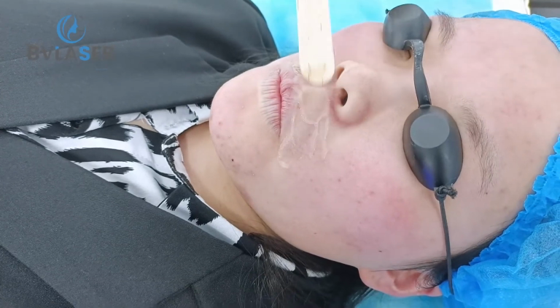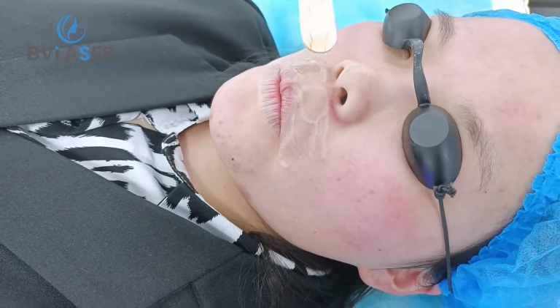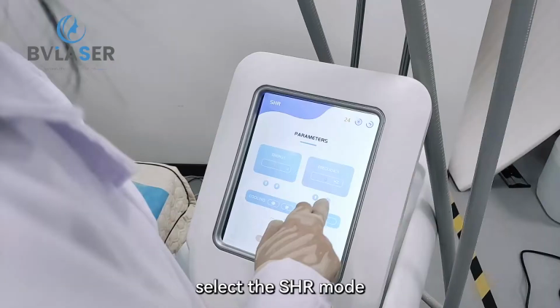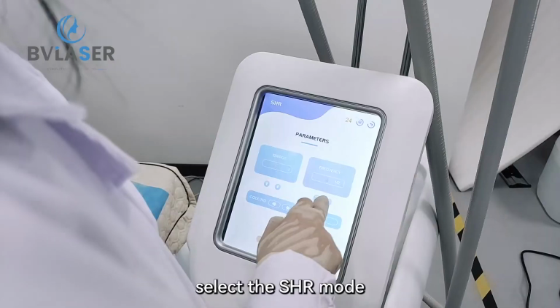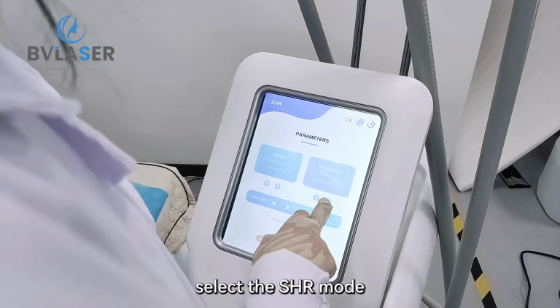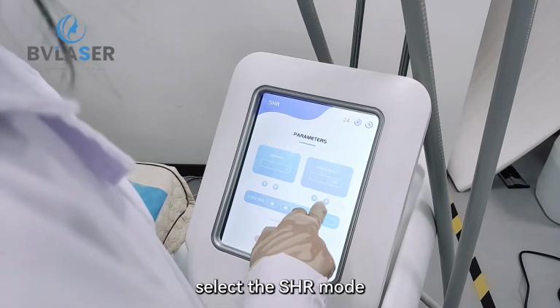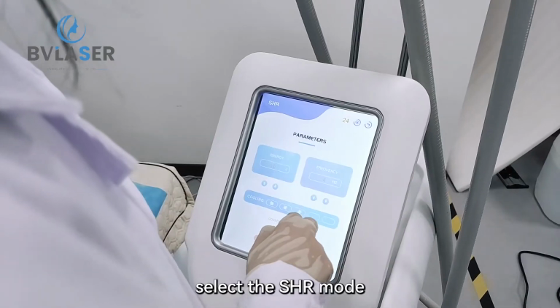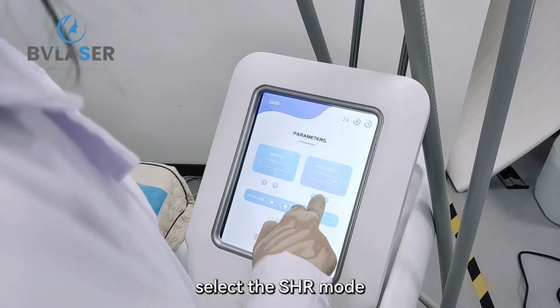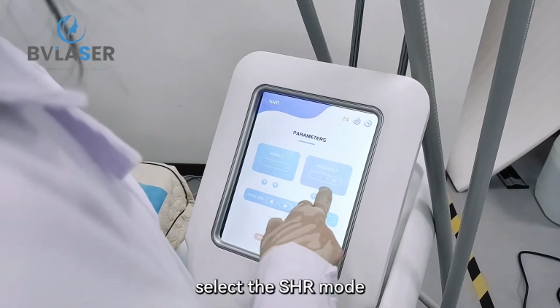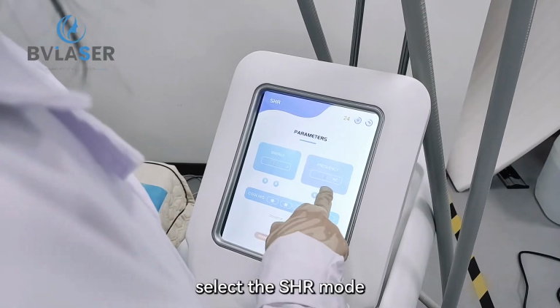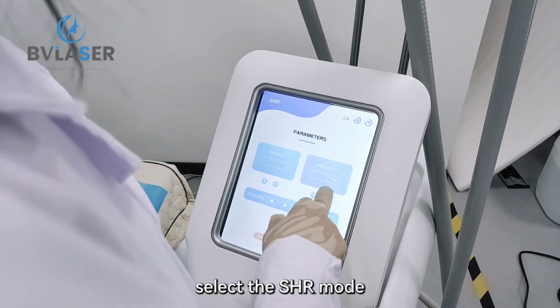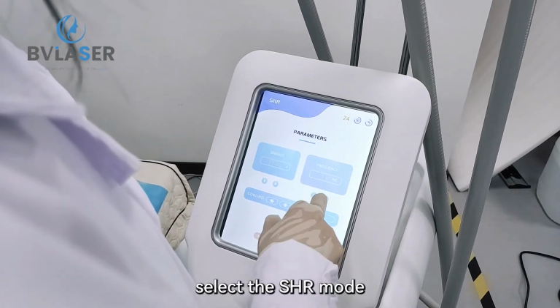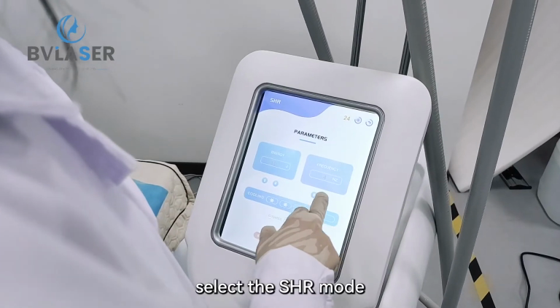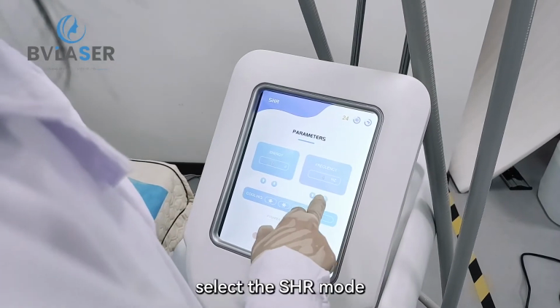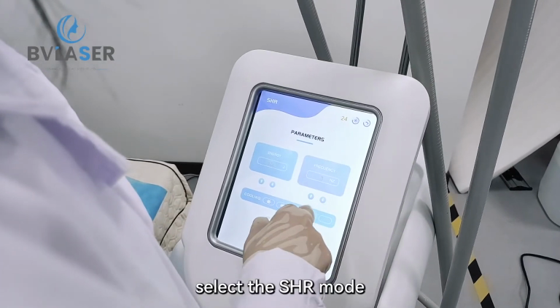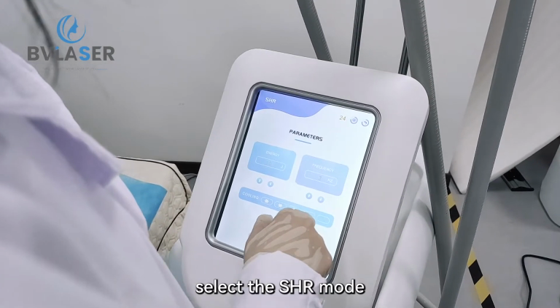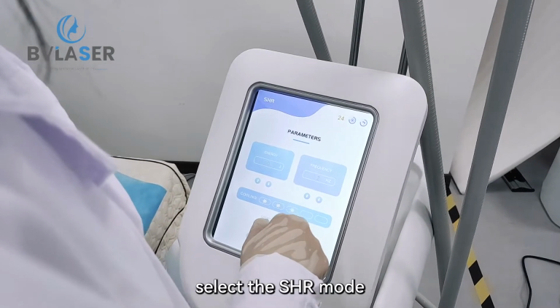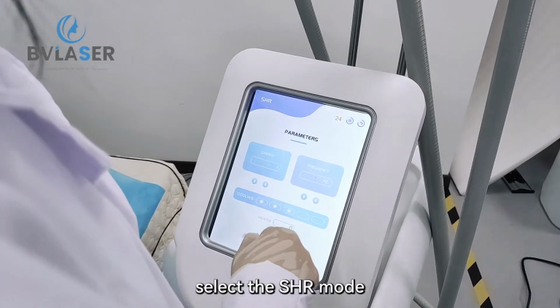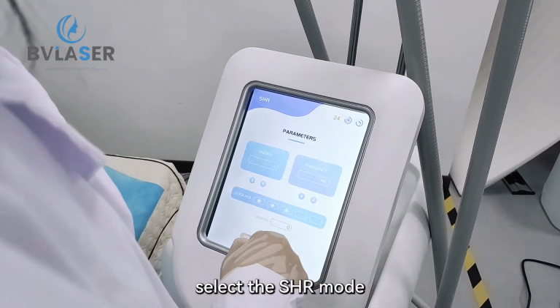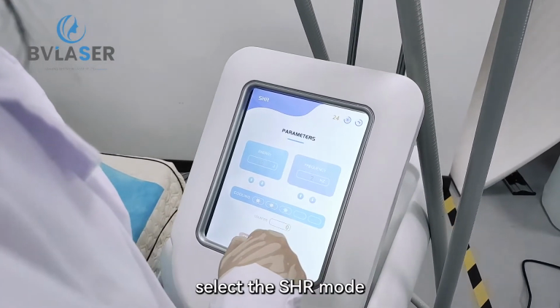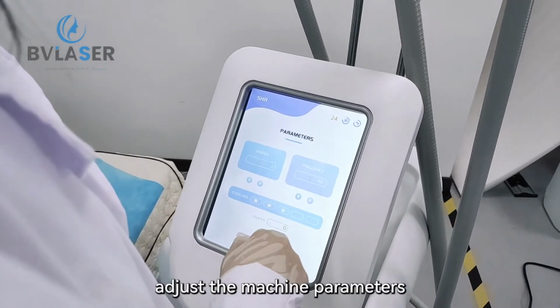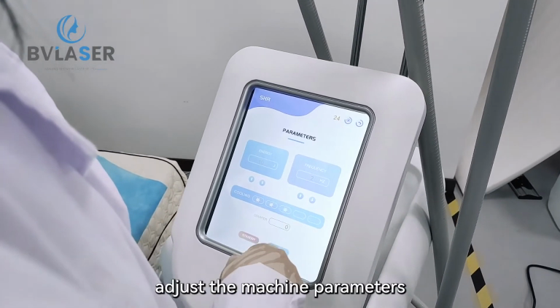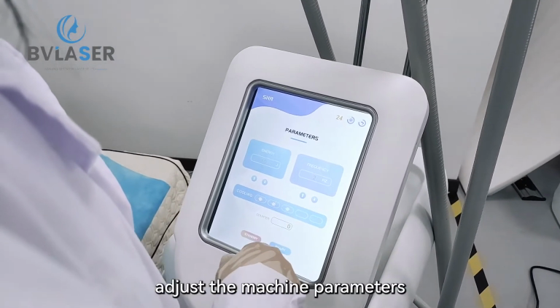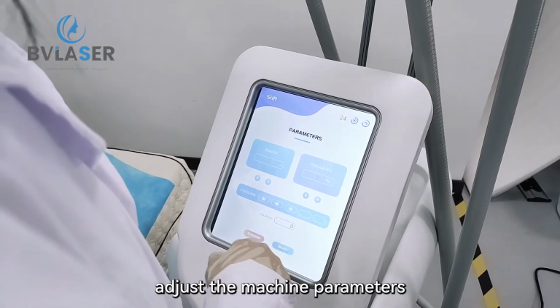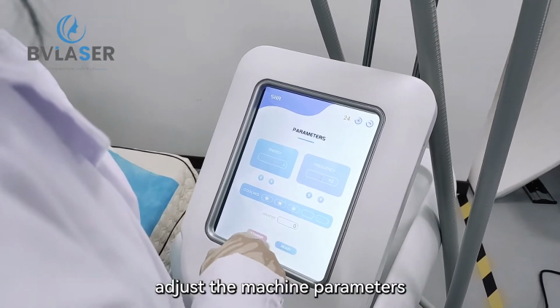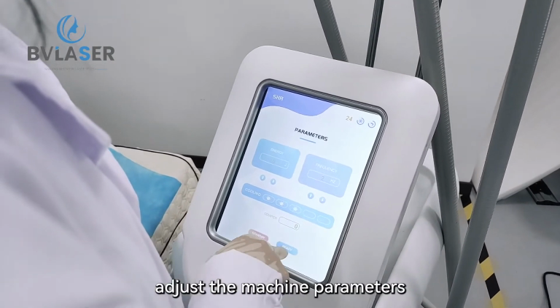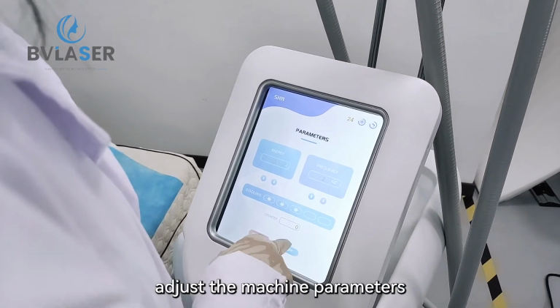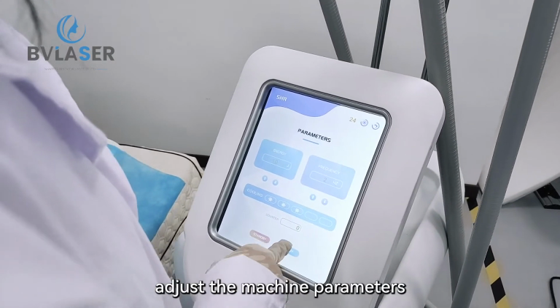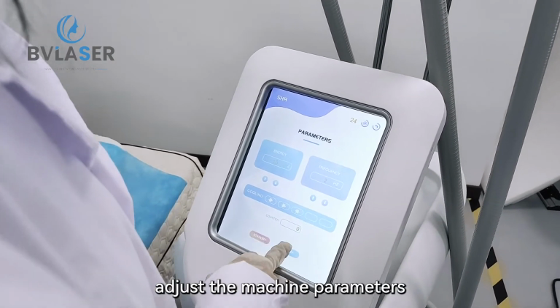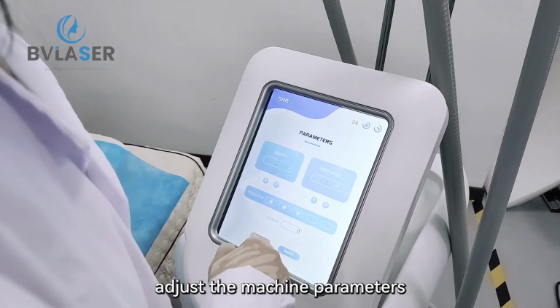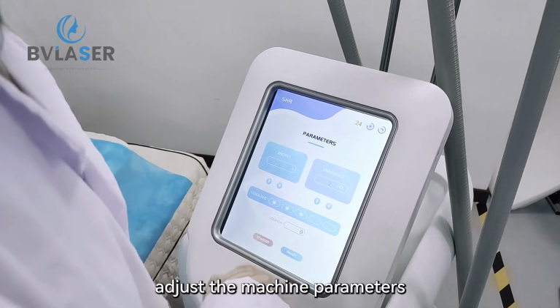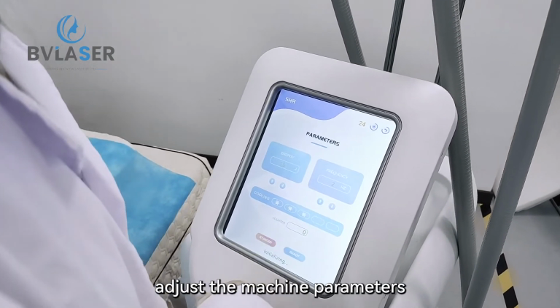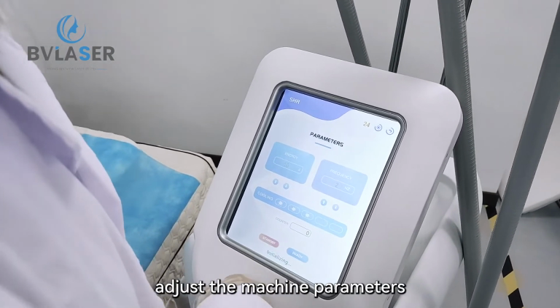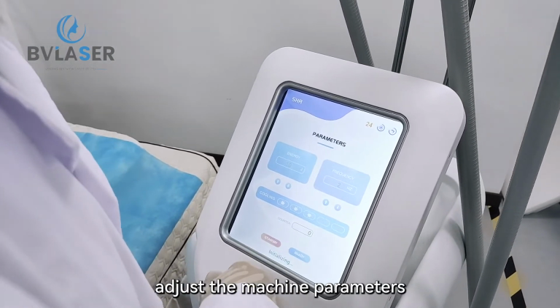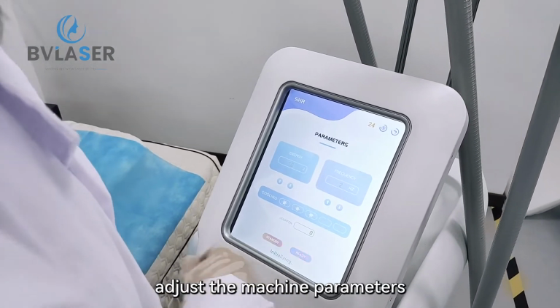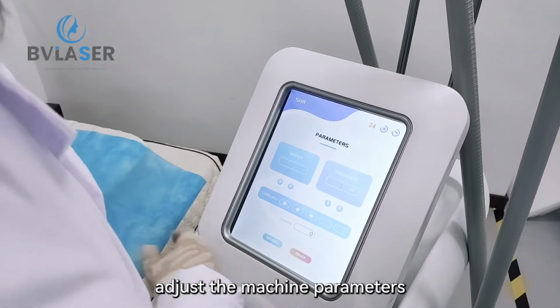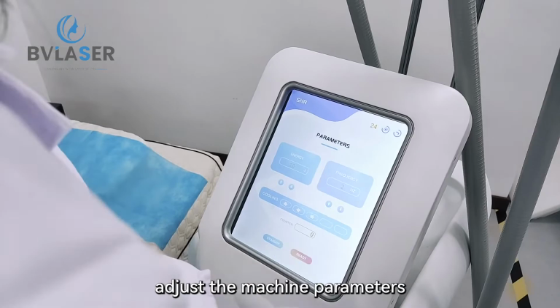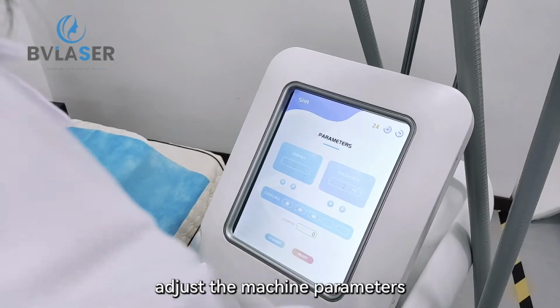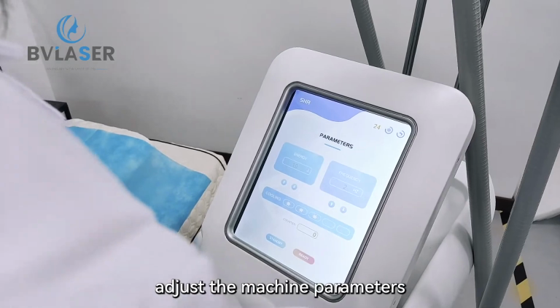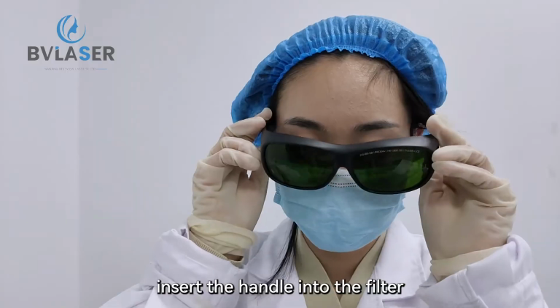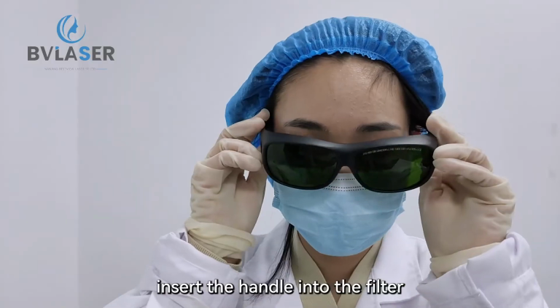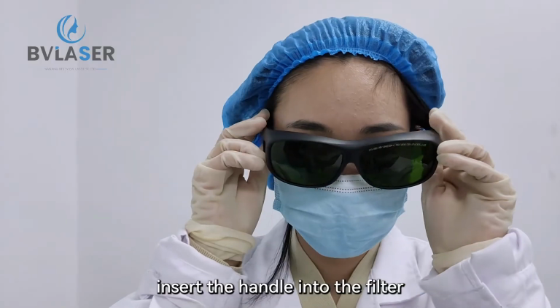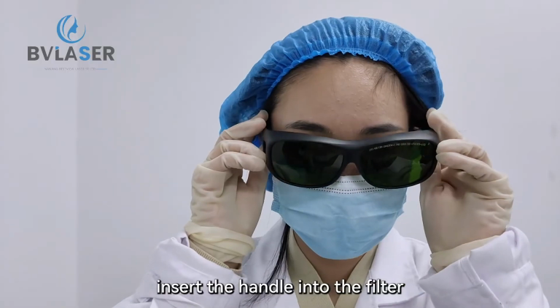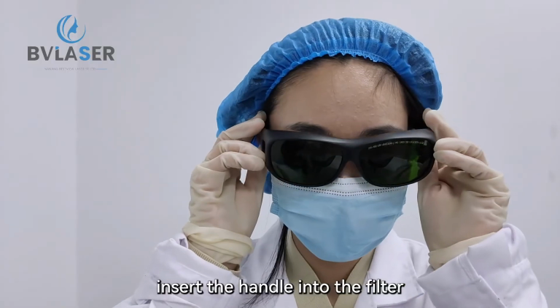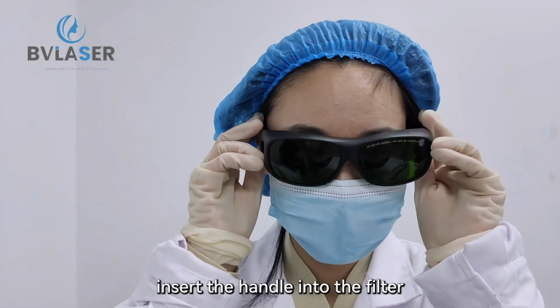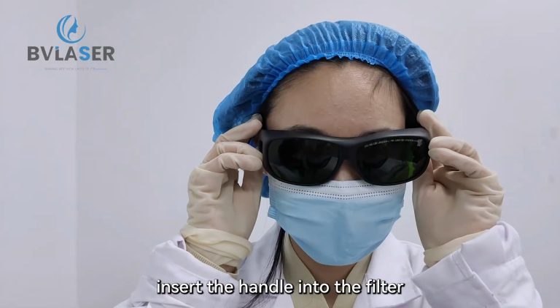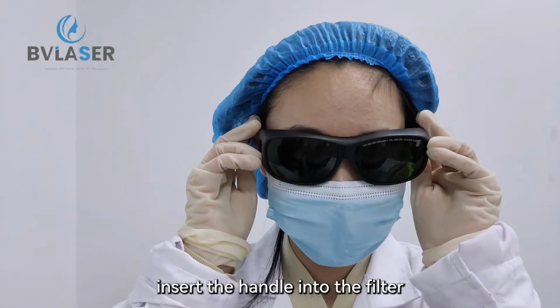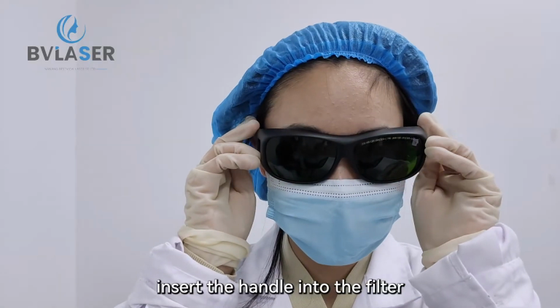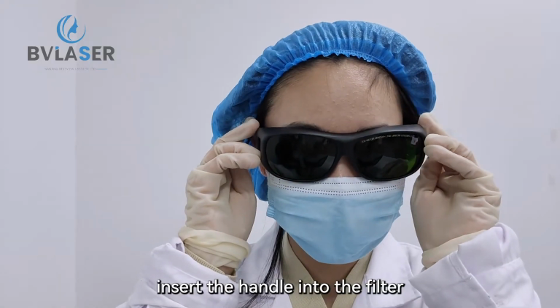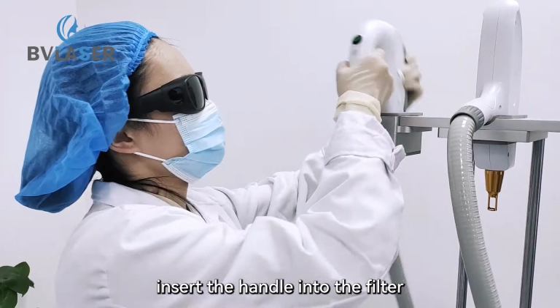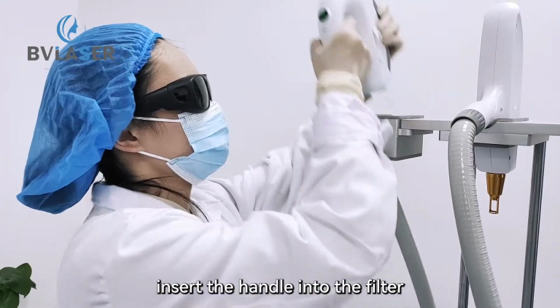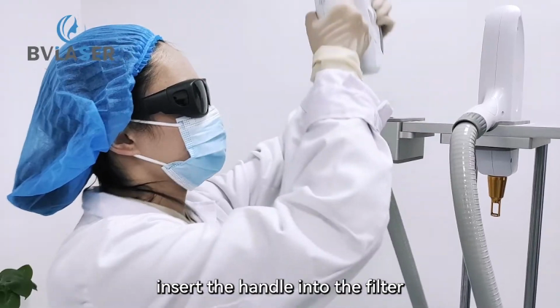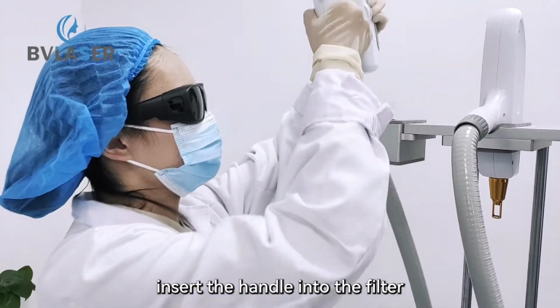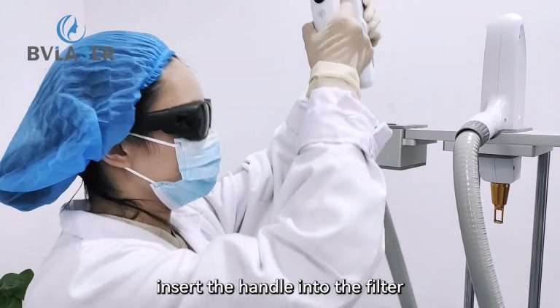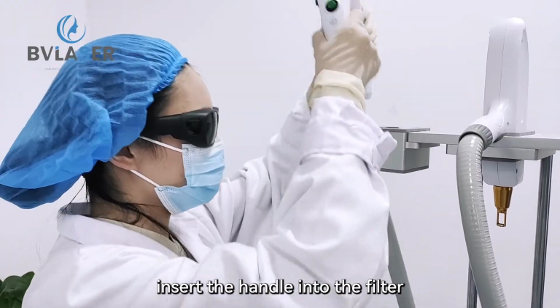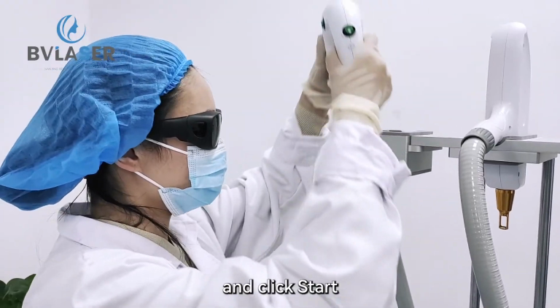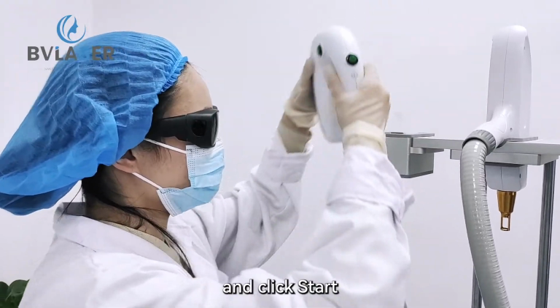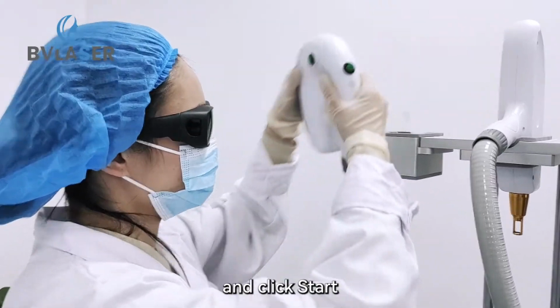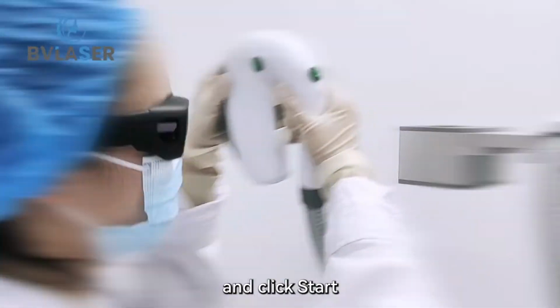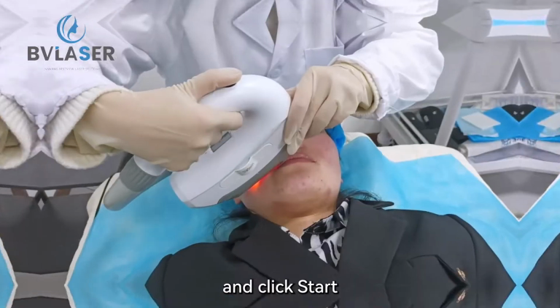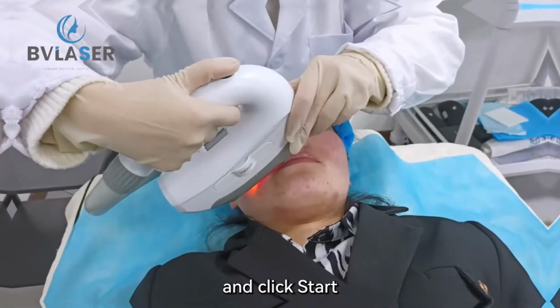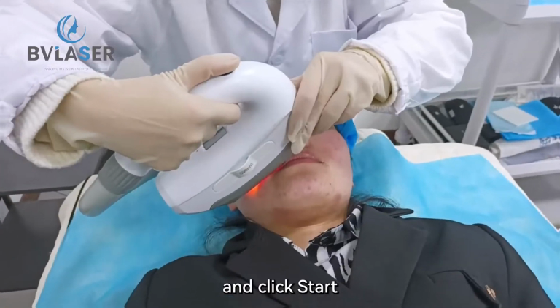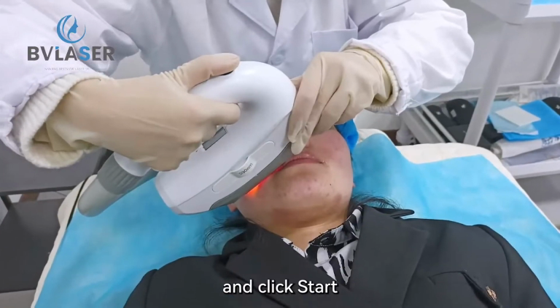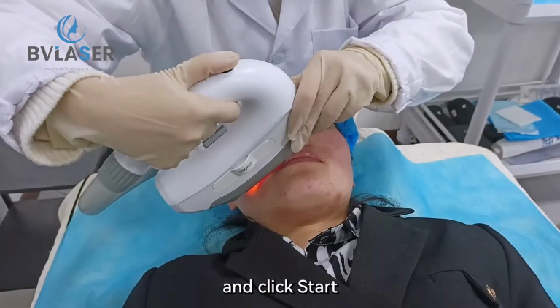Select the SHR mode, adjust the machine parameters, insert the handle into the filter, and click start.